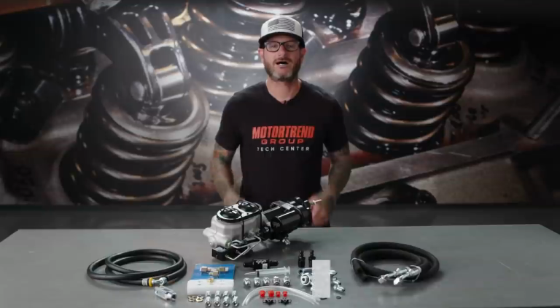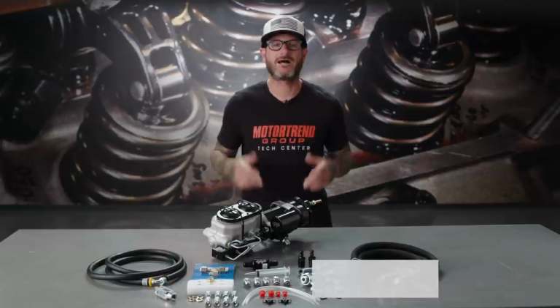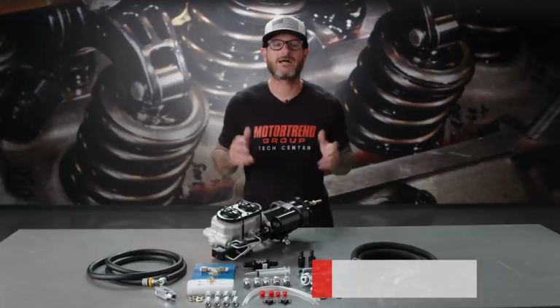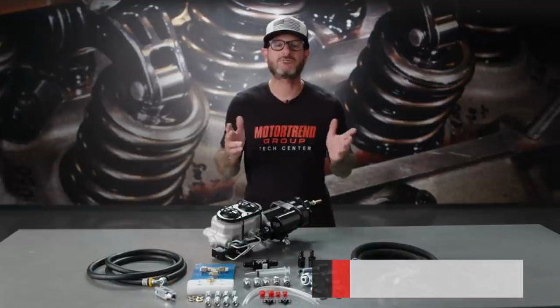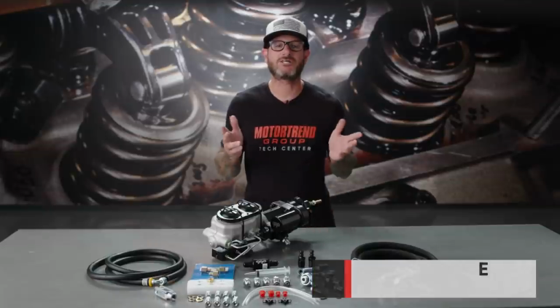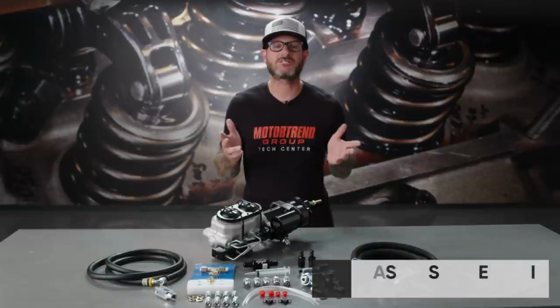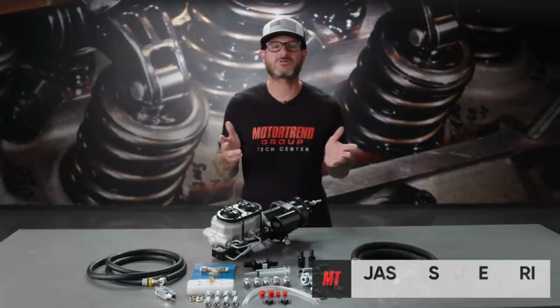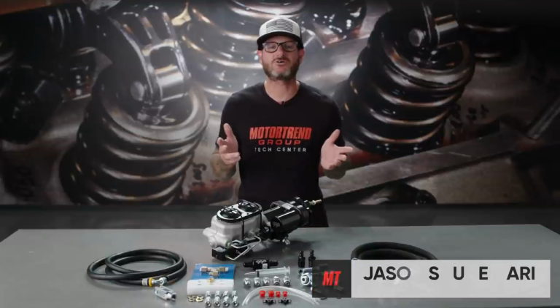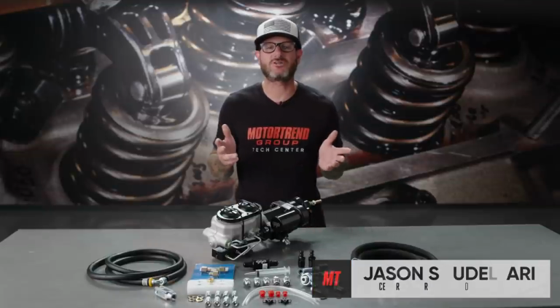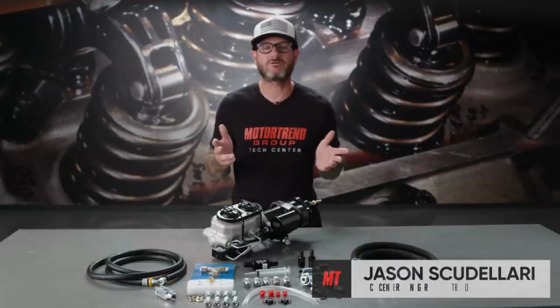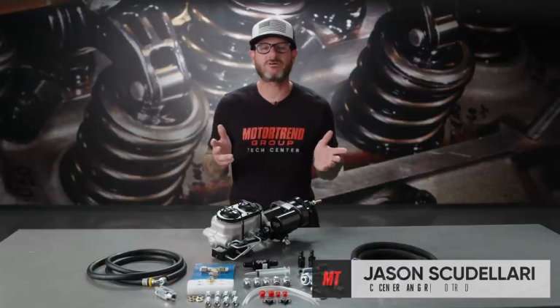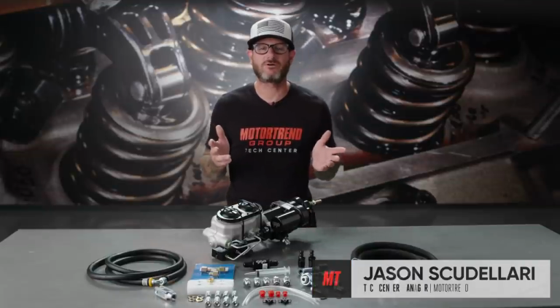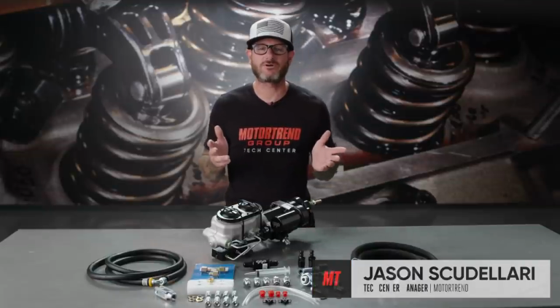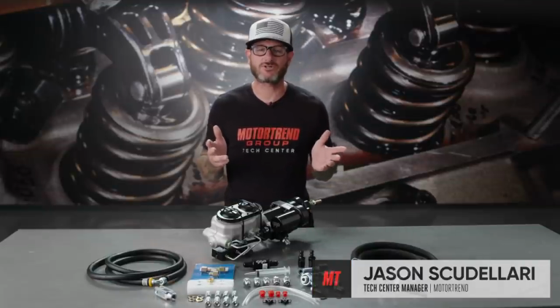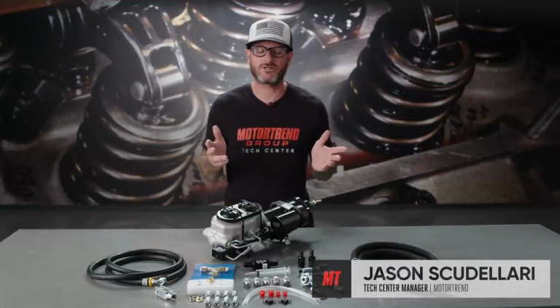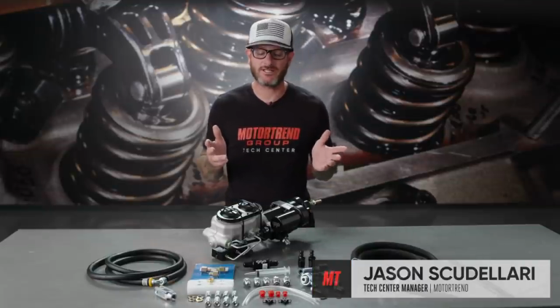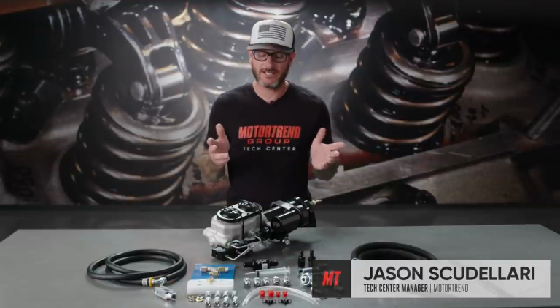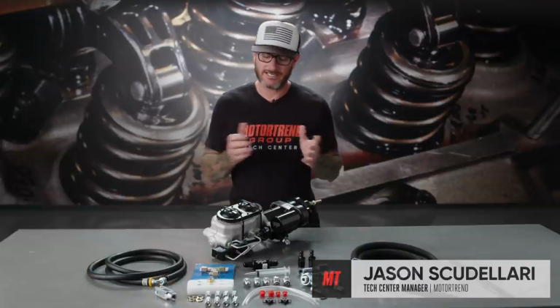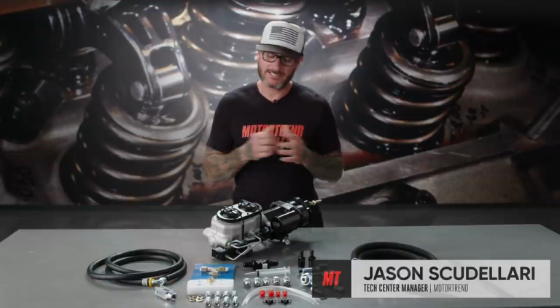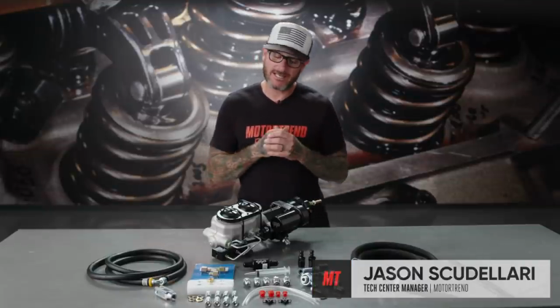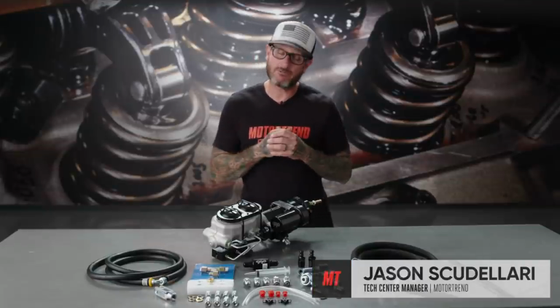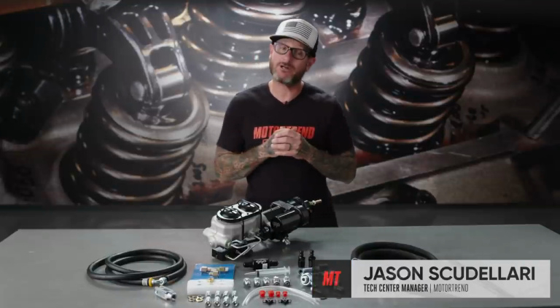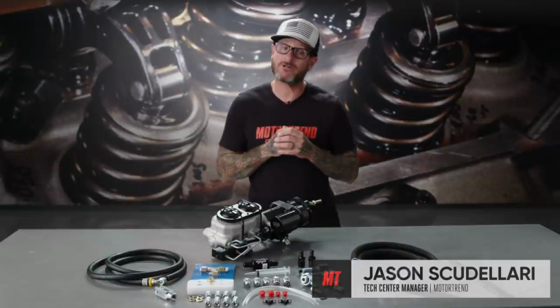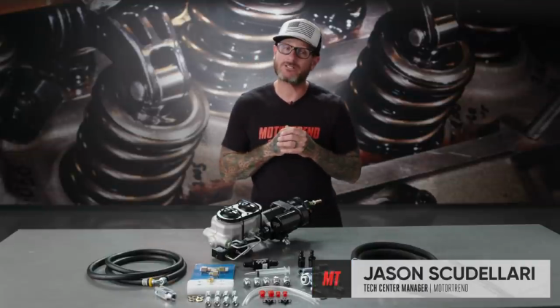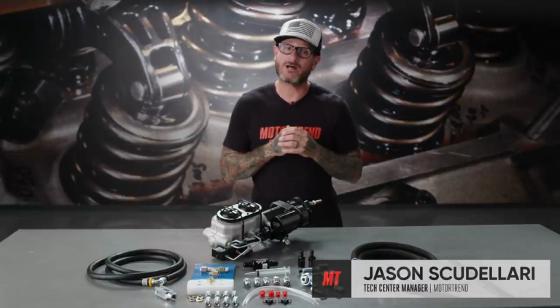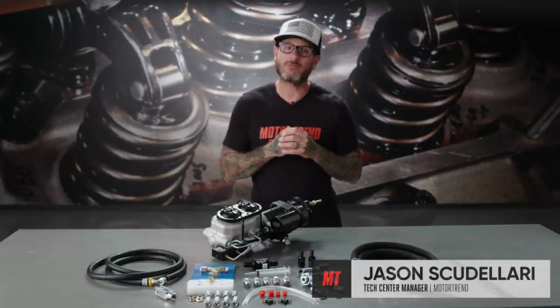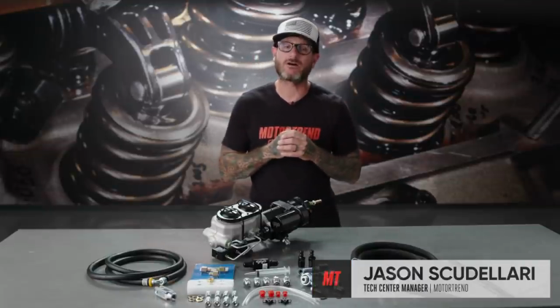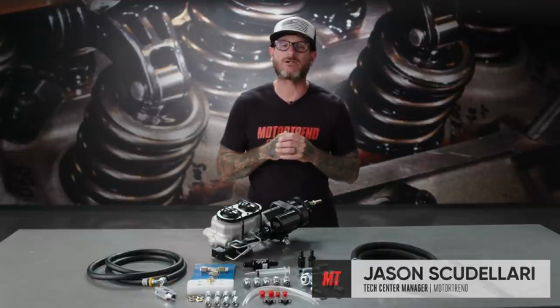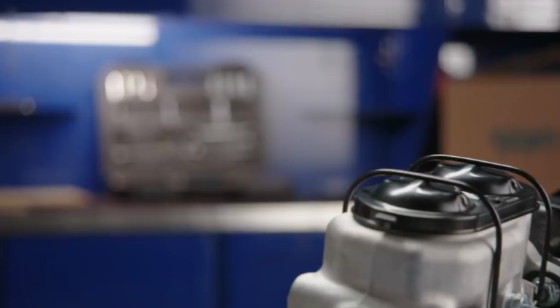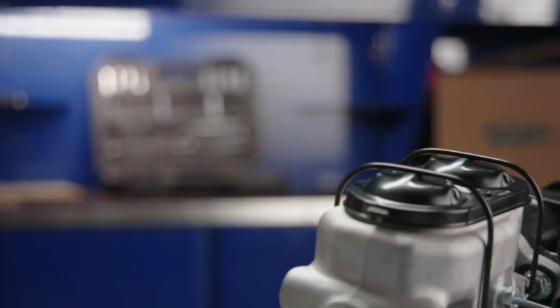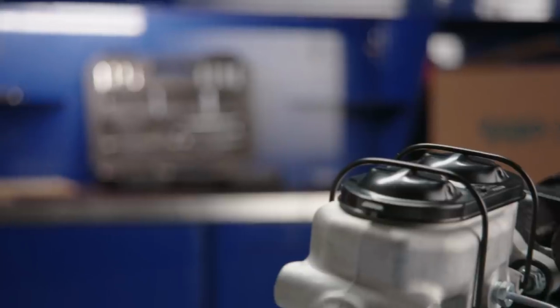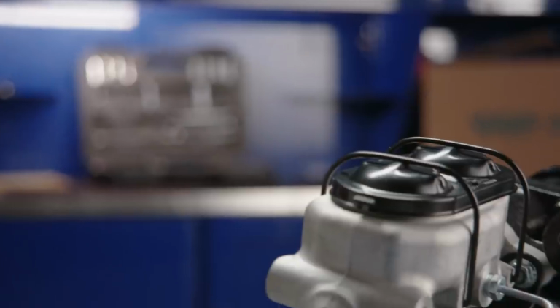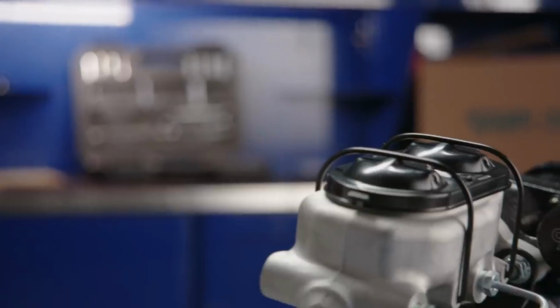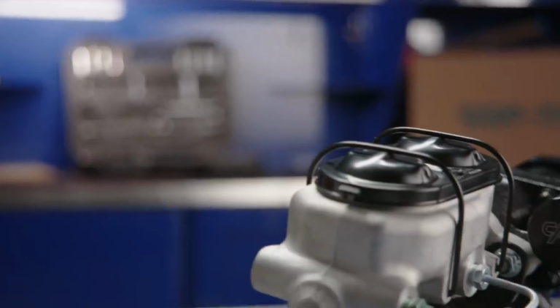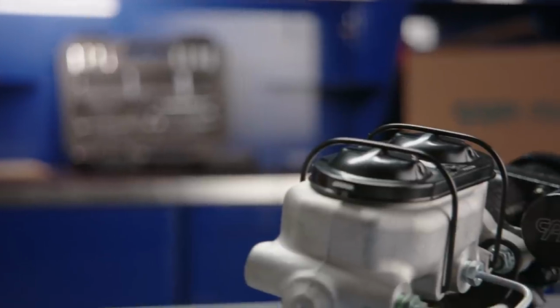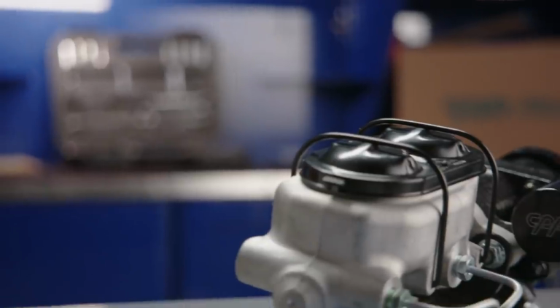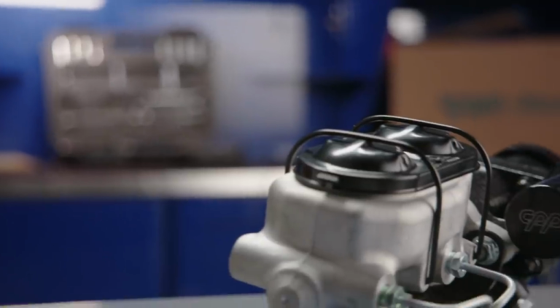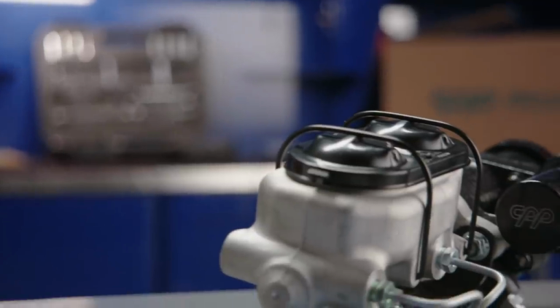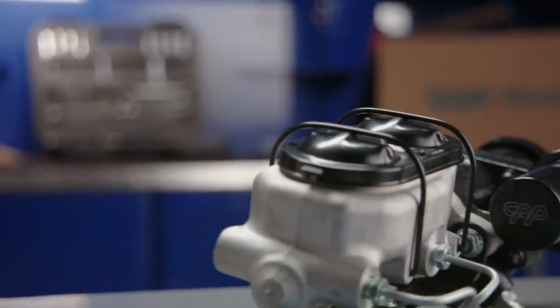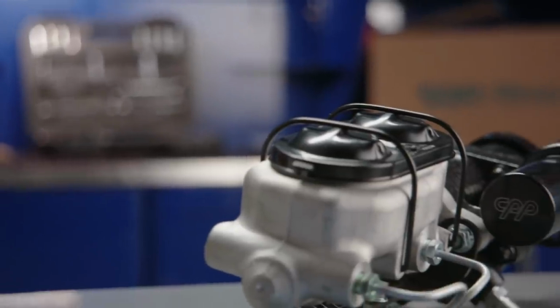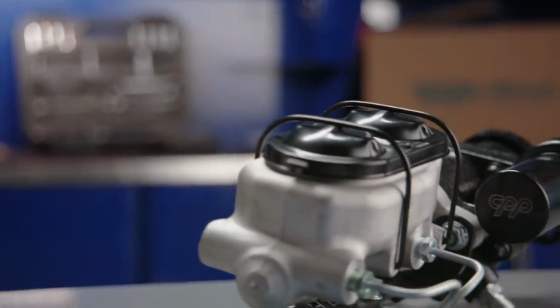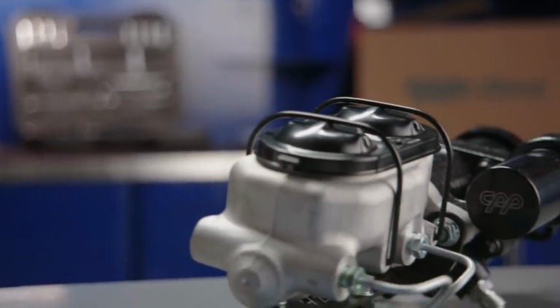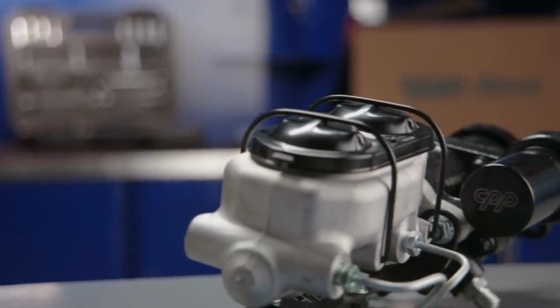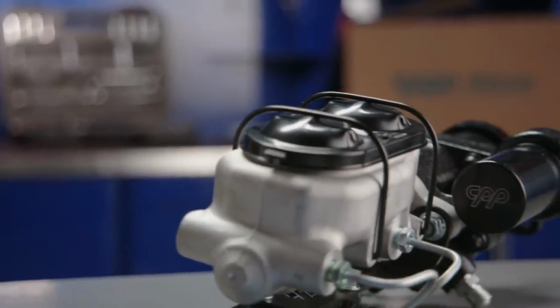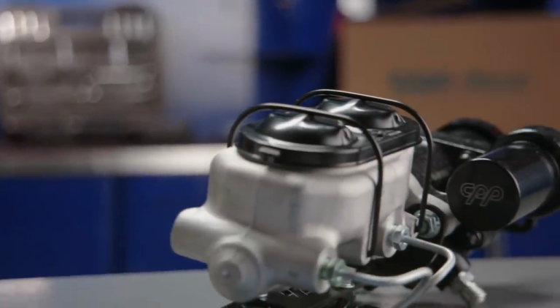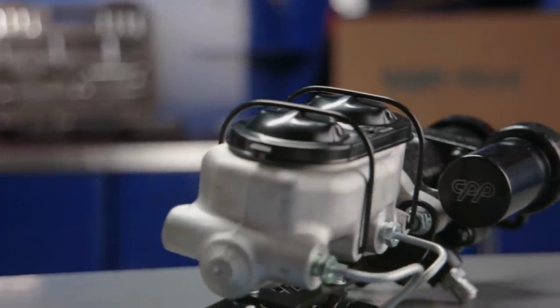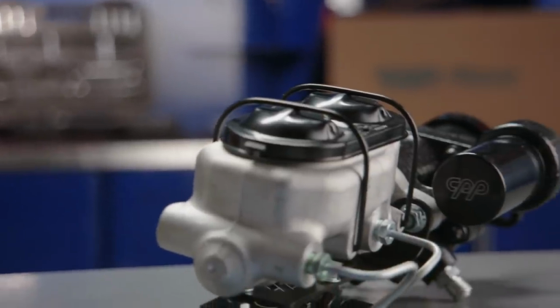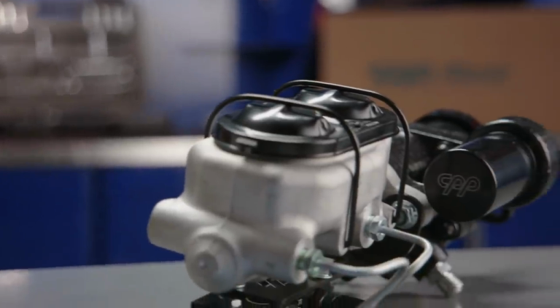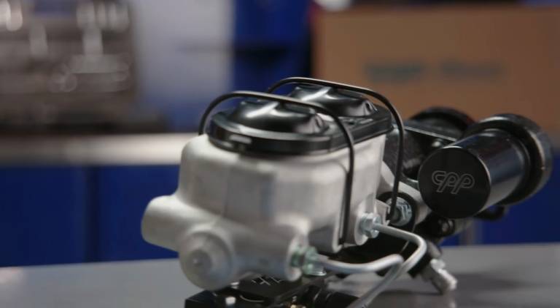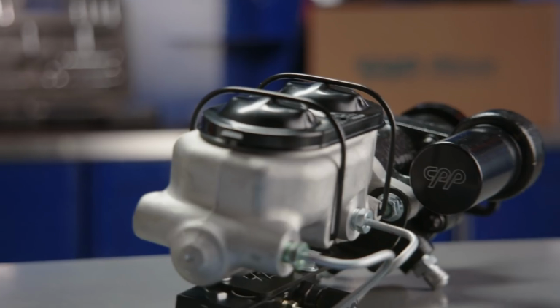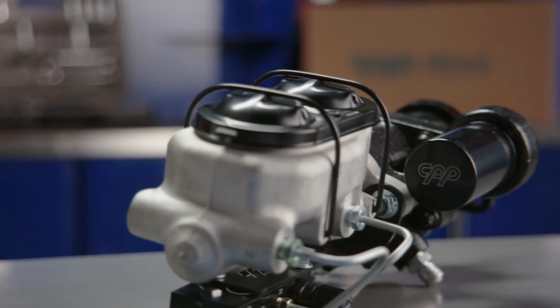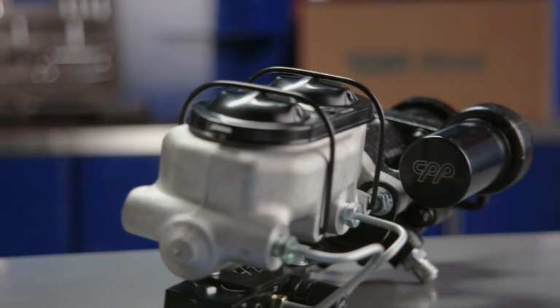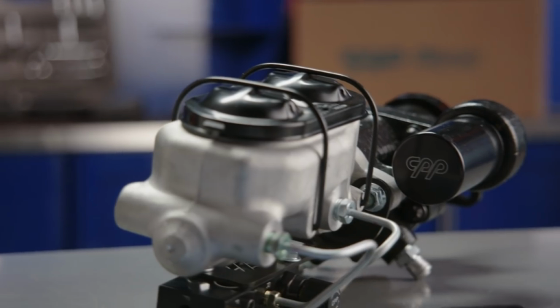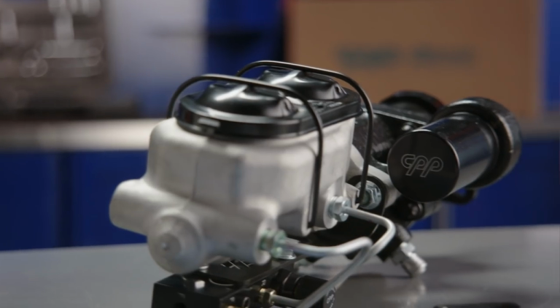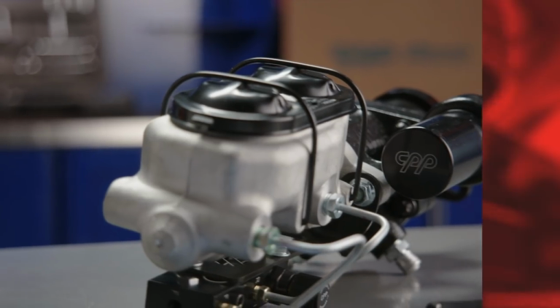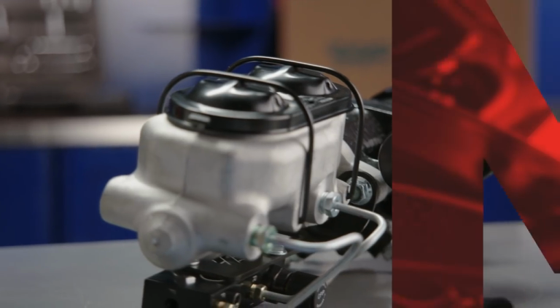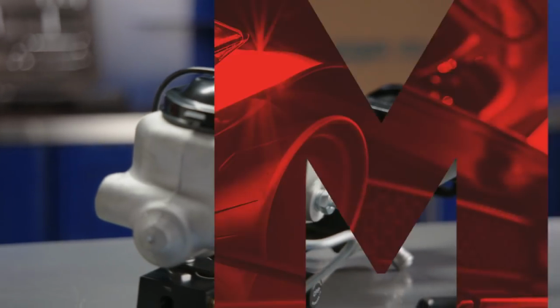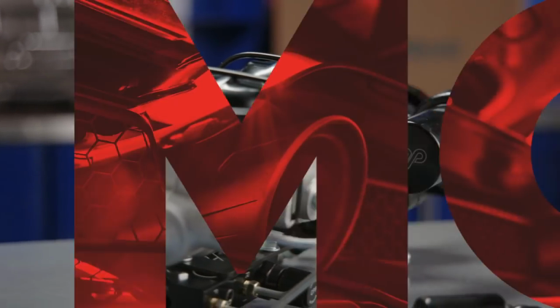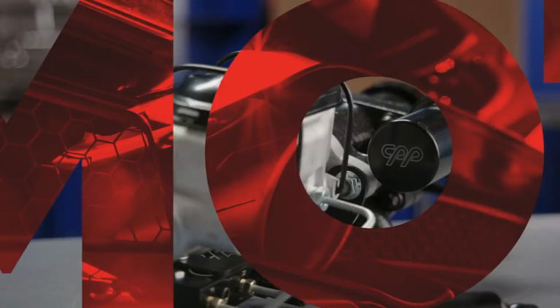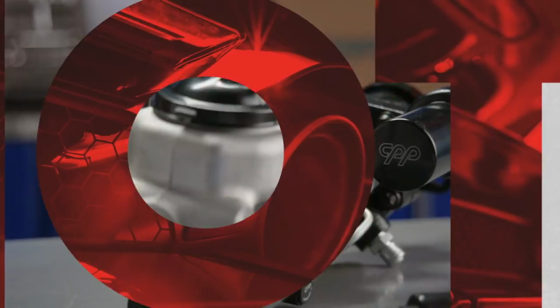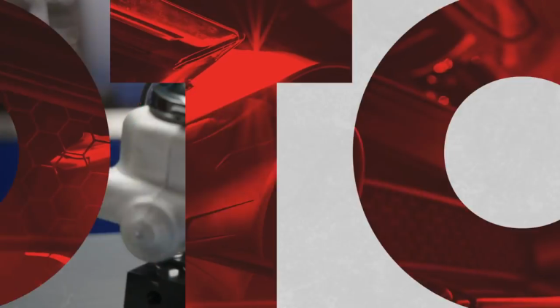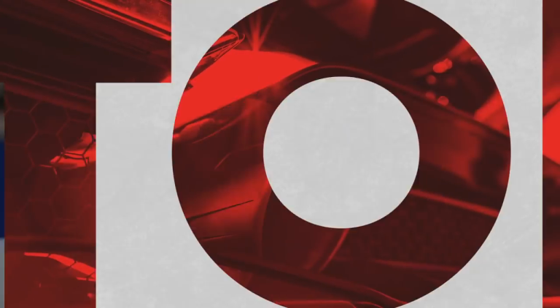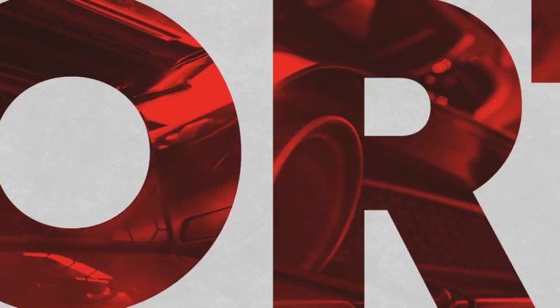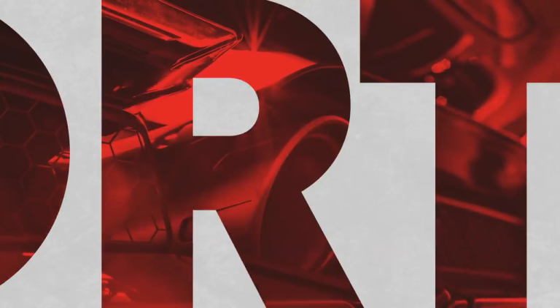Hi, I'm Jason Scooter-Layer with Motor Trend, and today we're here to talk about Classic Performance Products' Hydro Stop Assist System. Let's check it out.